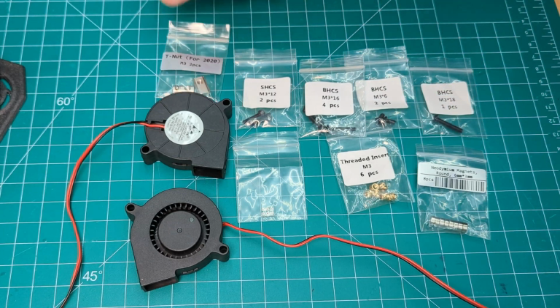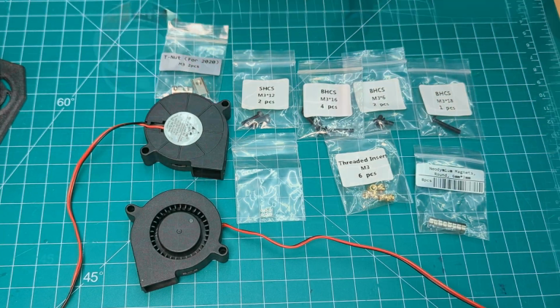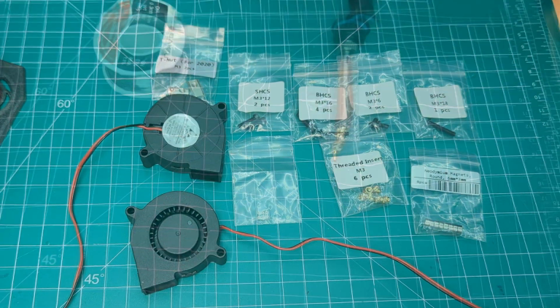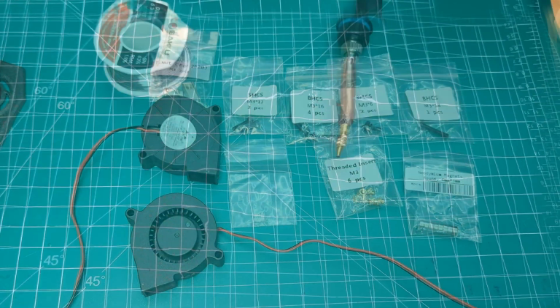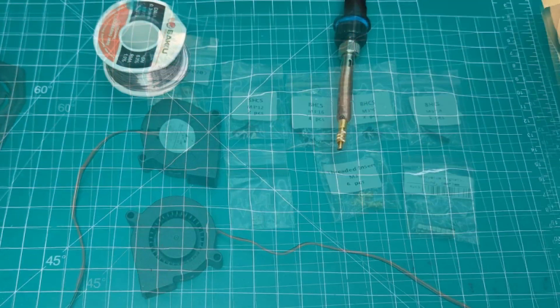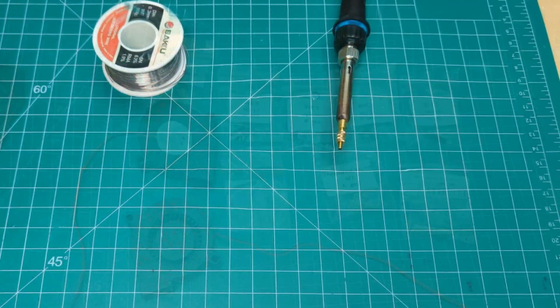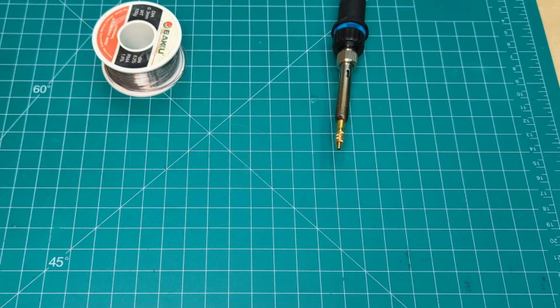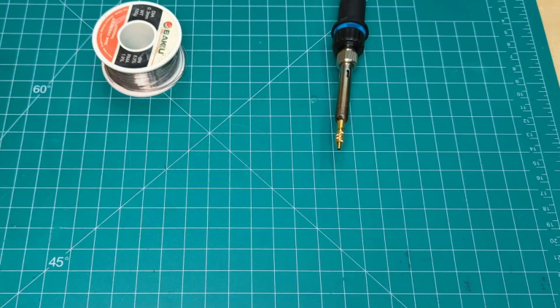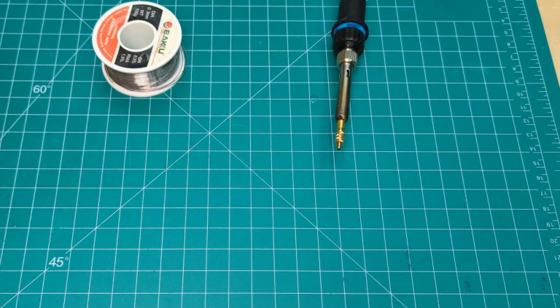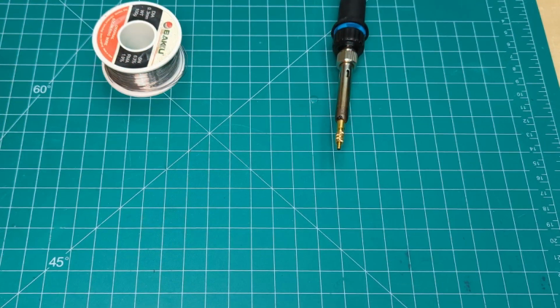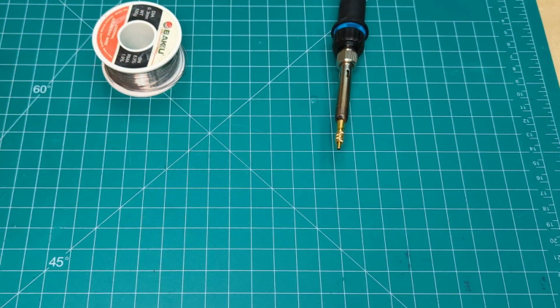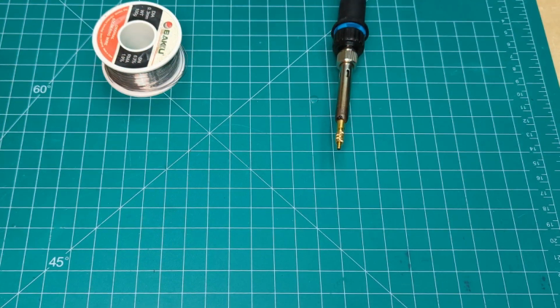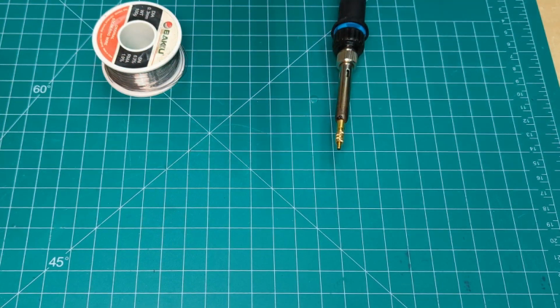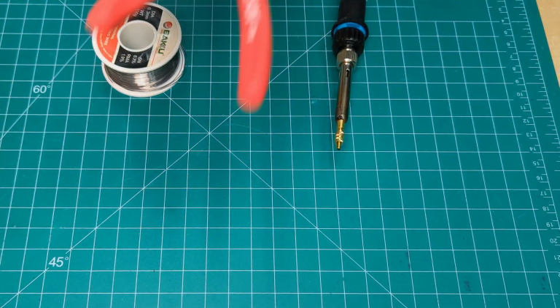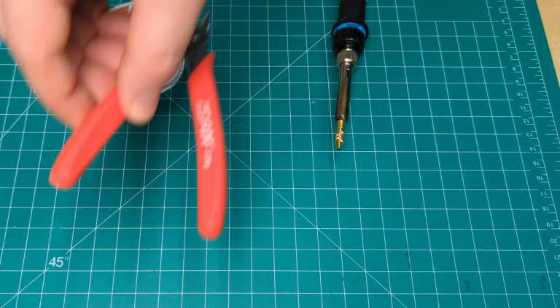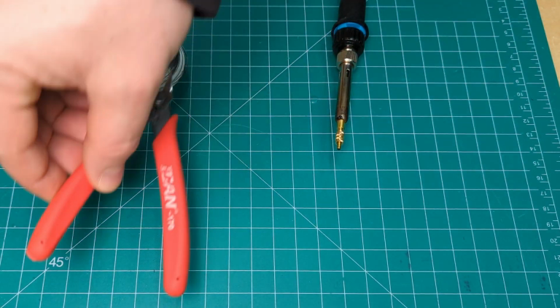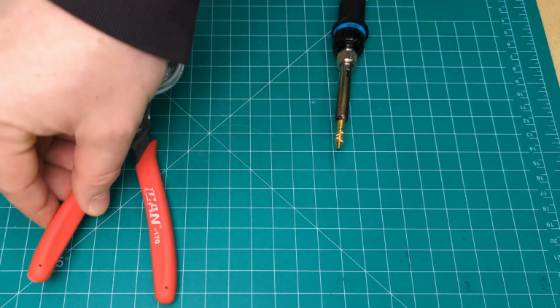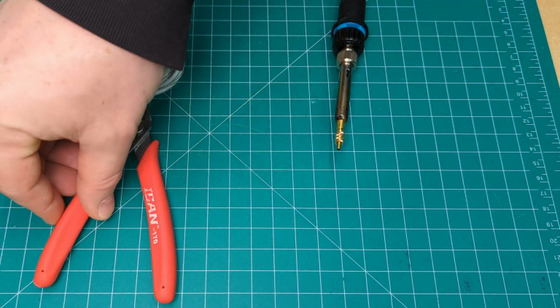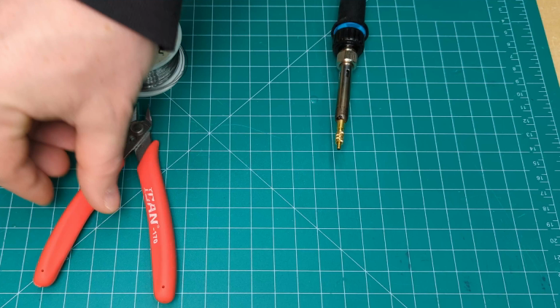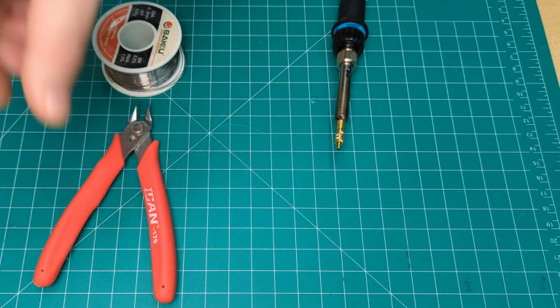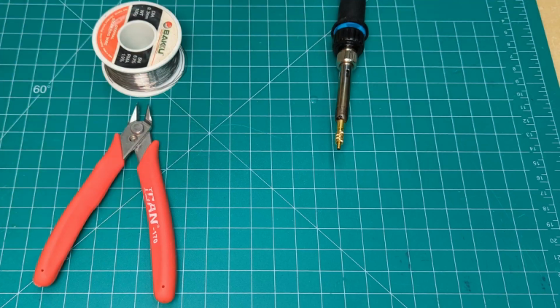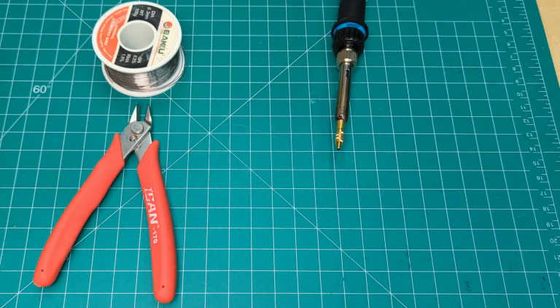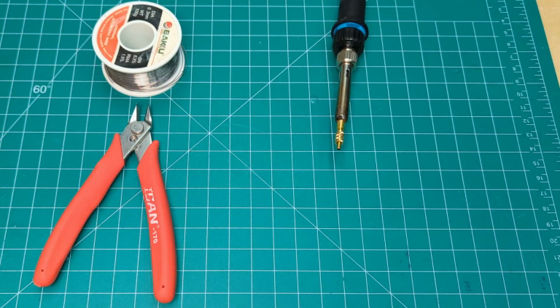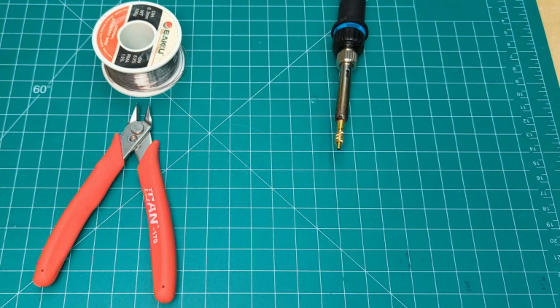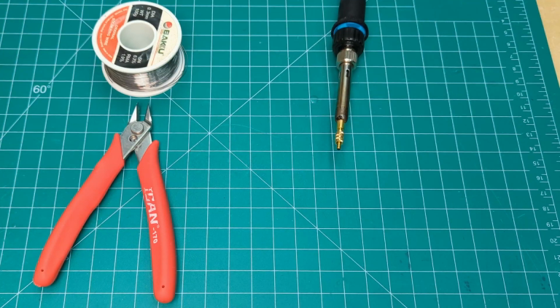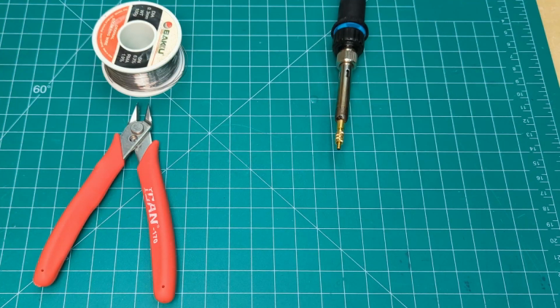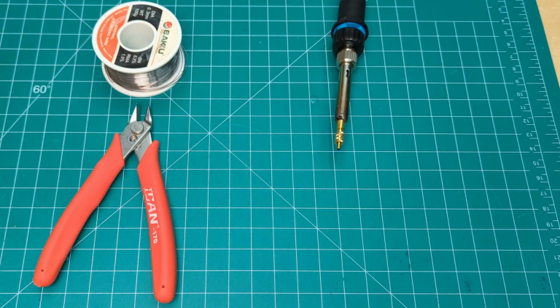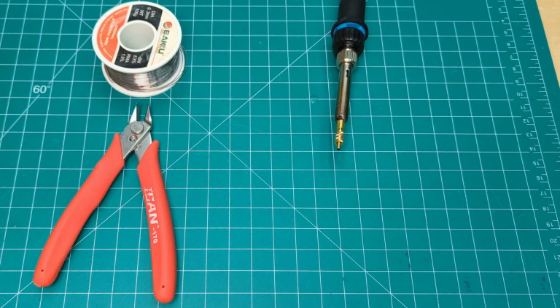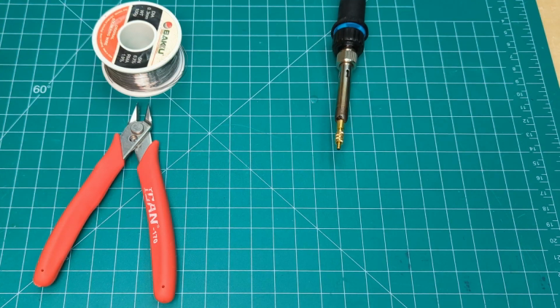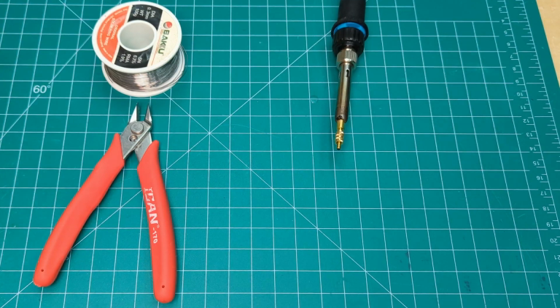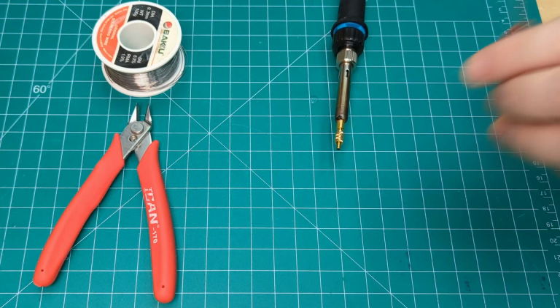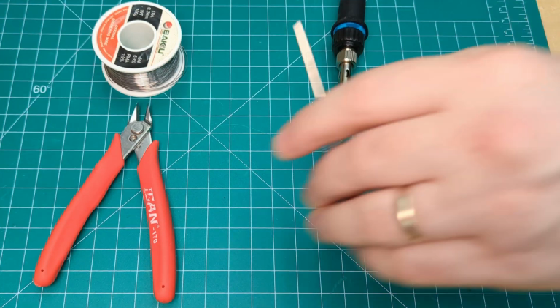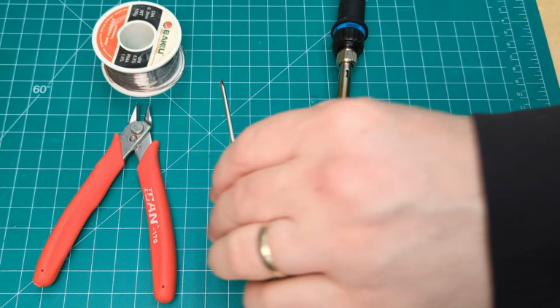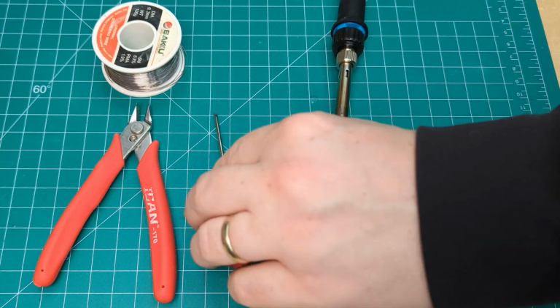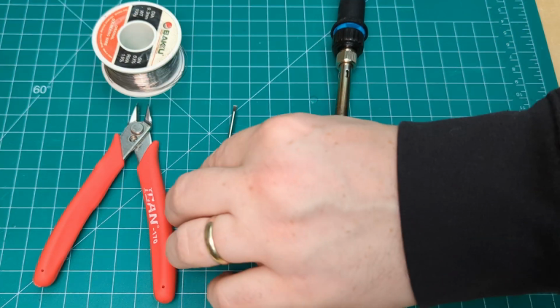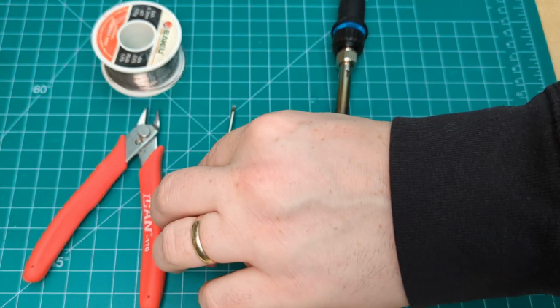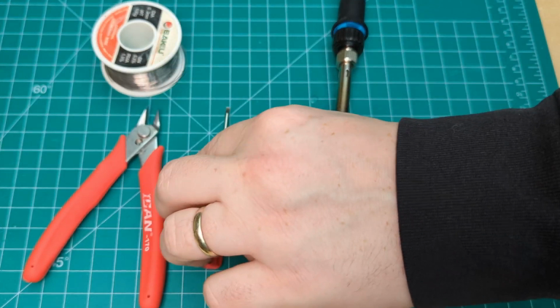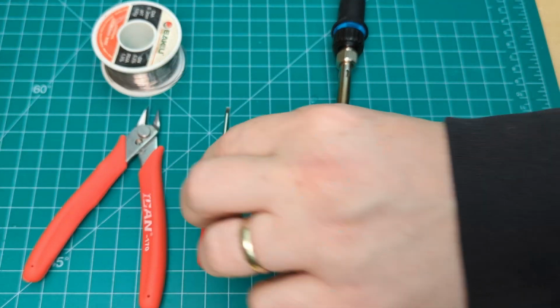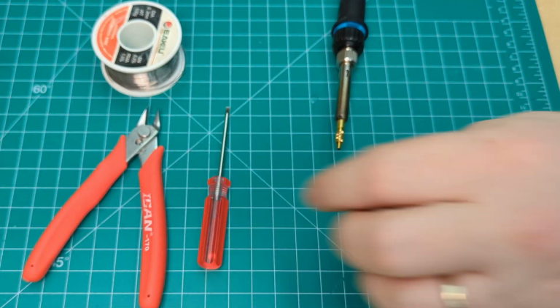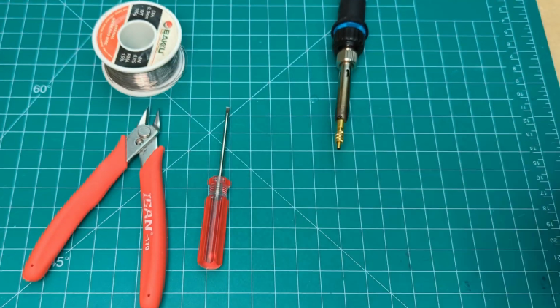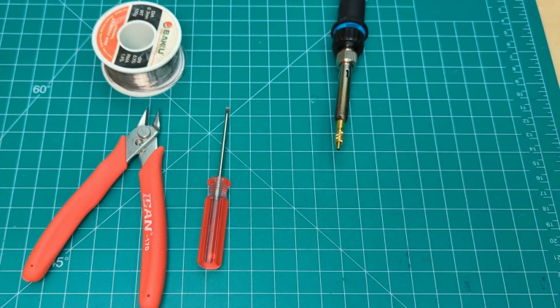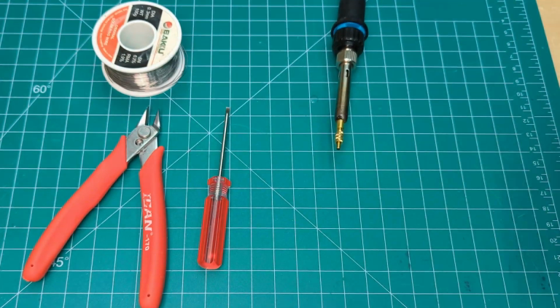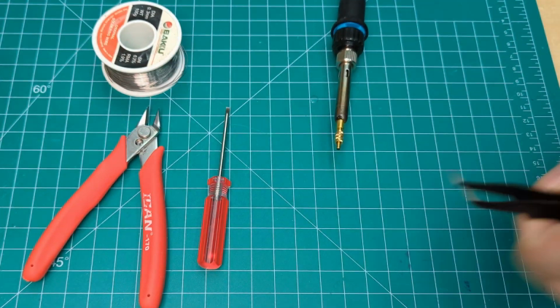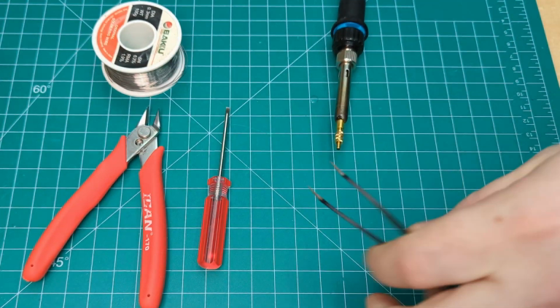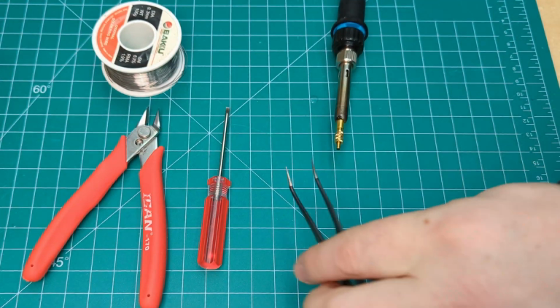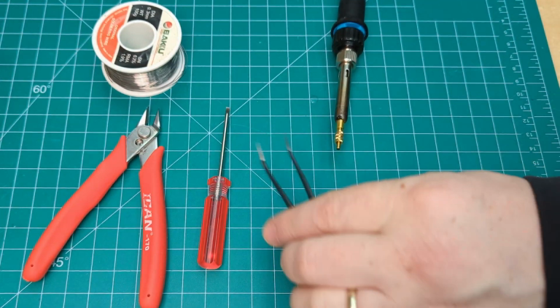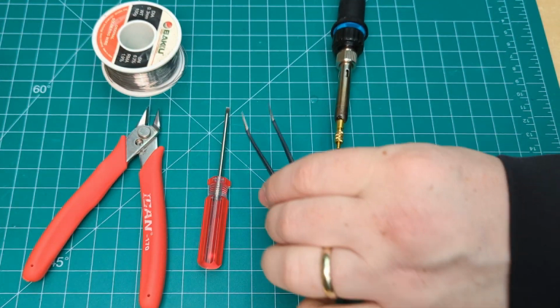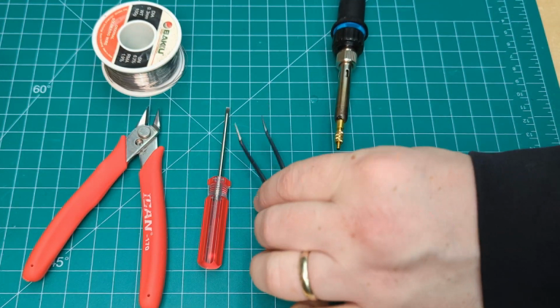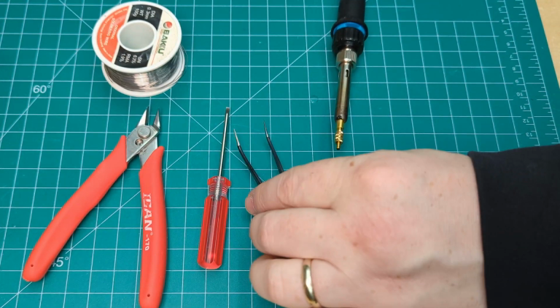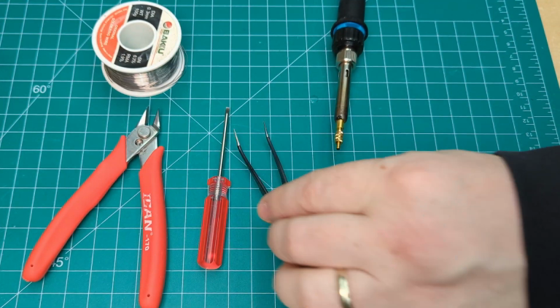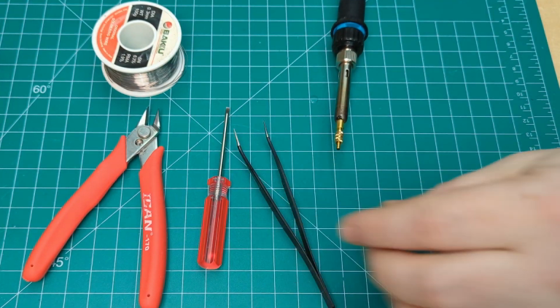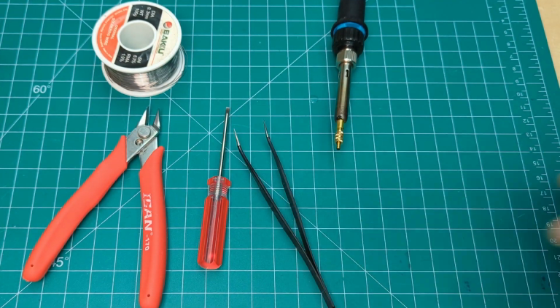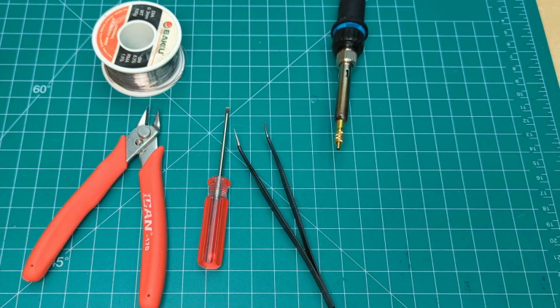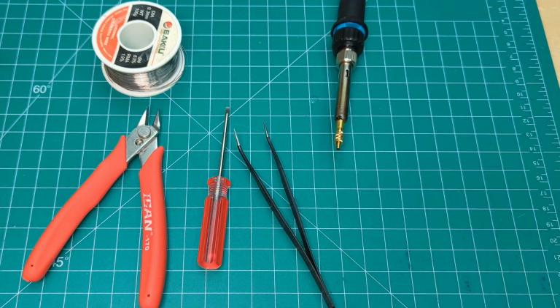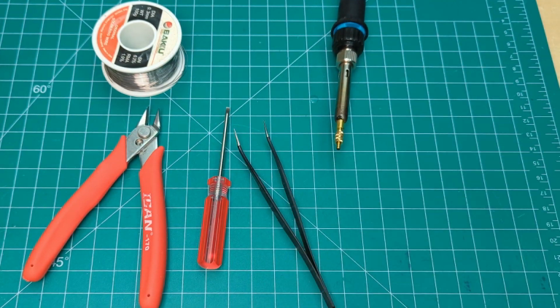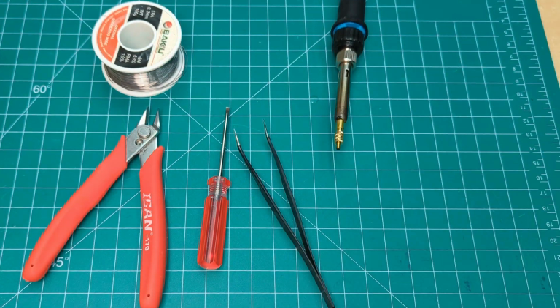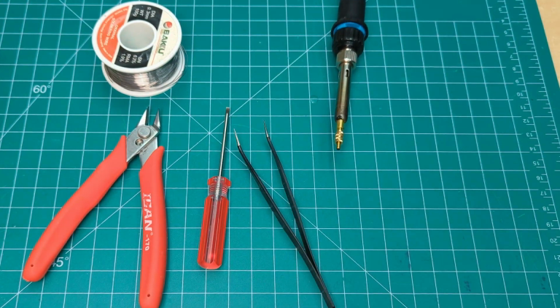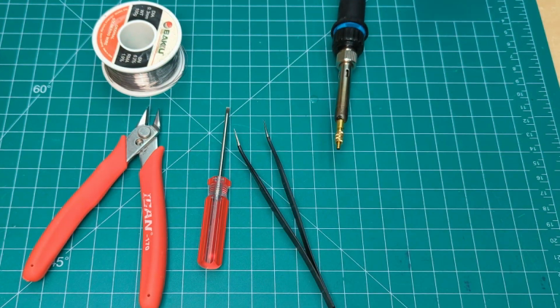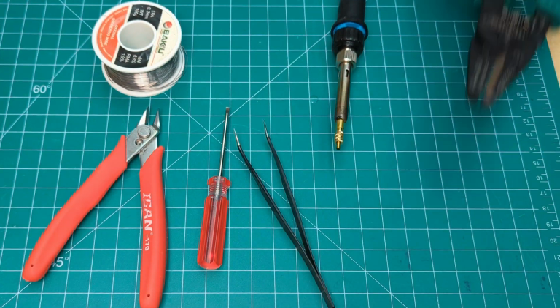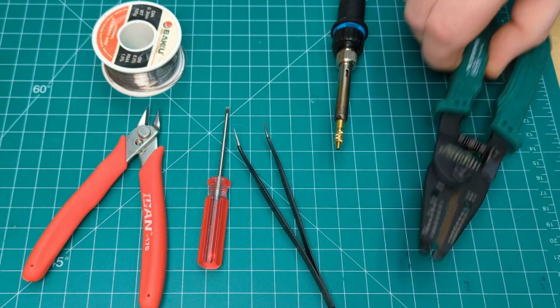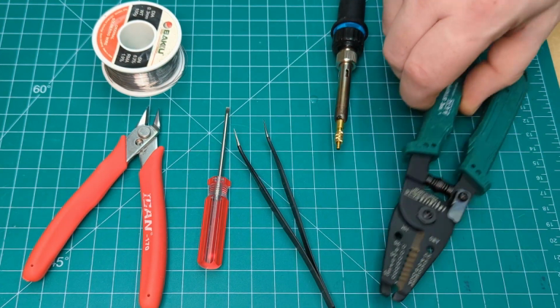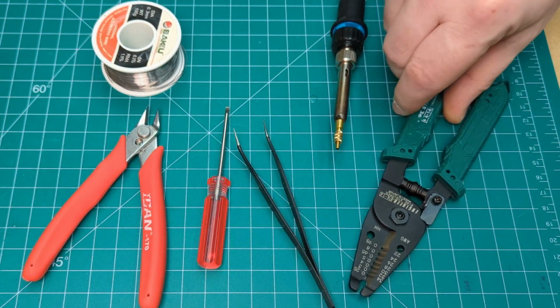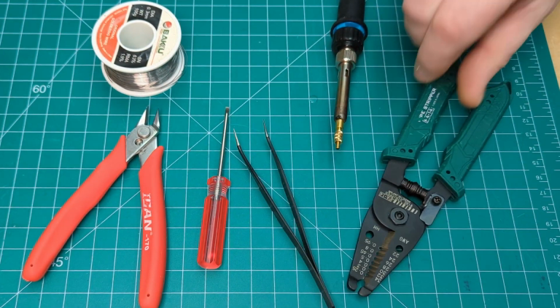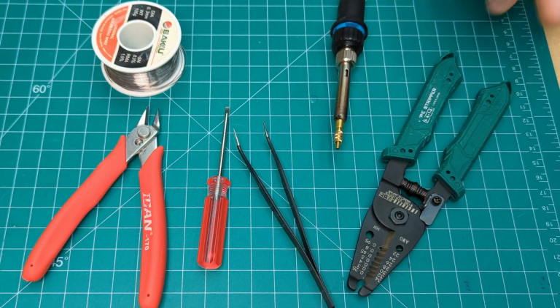For tools, we're going to need our soldering iron, some snippers, a small screwdriver, tweezers, and our wire strippers.